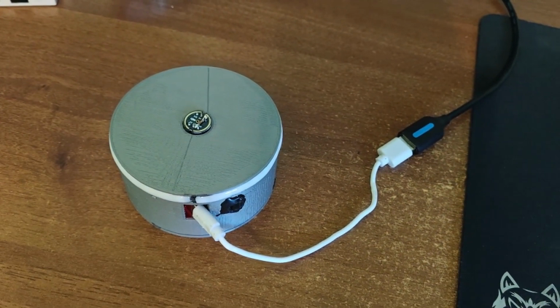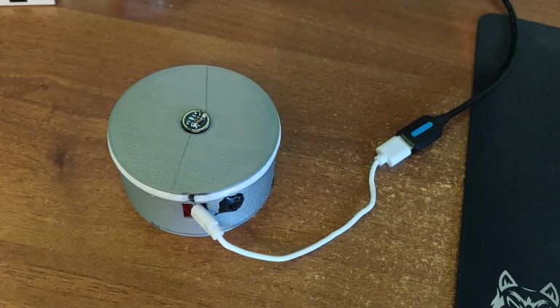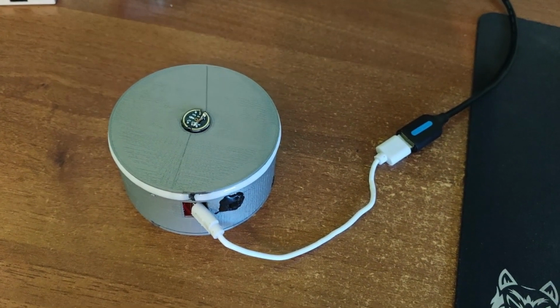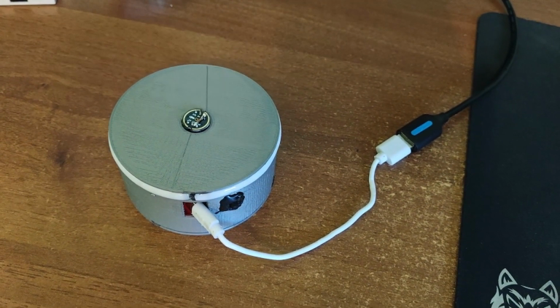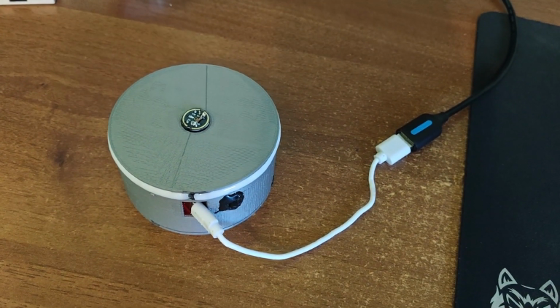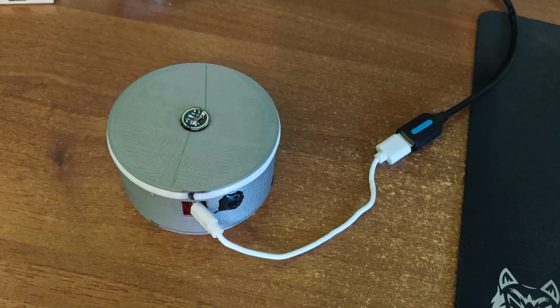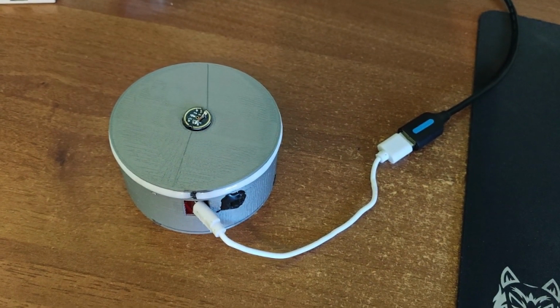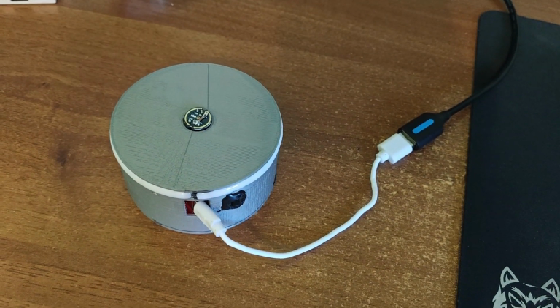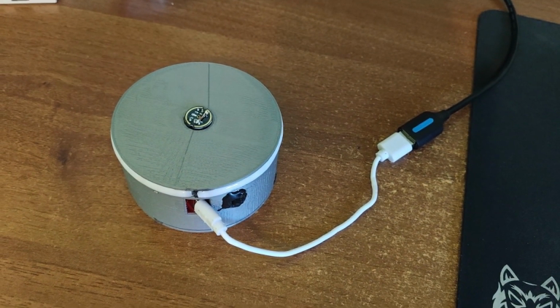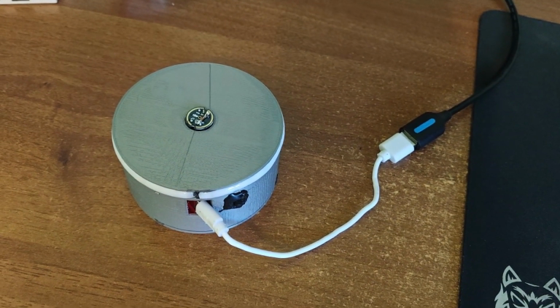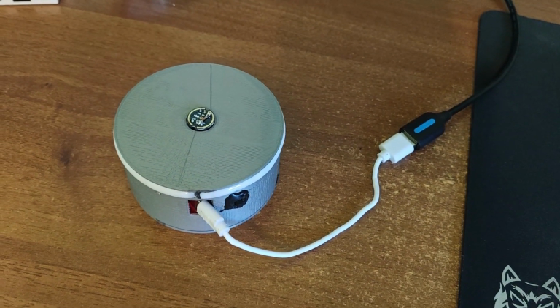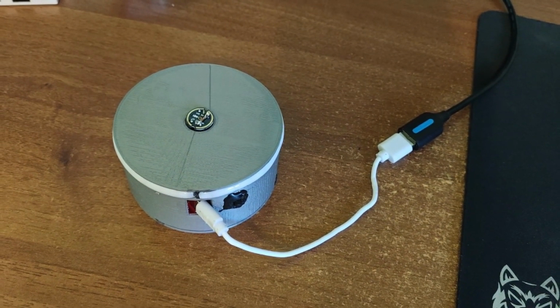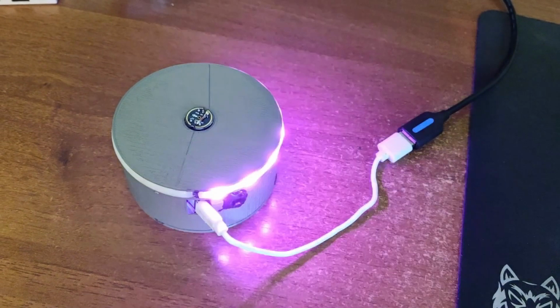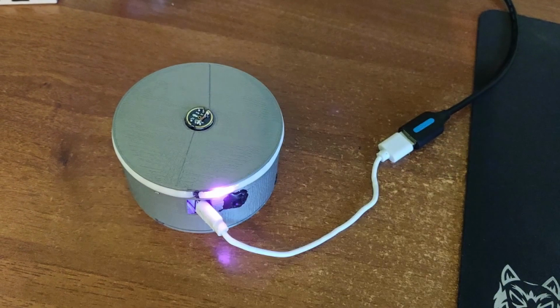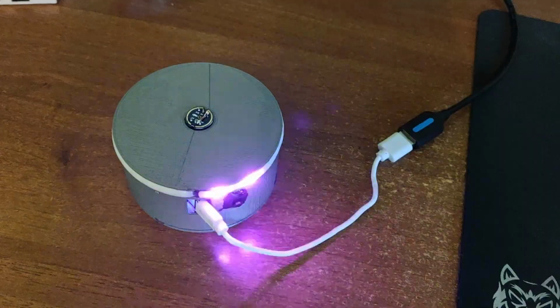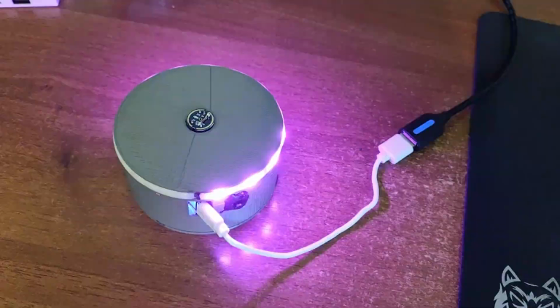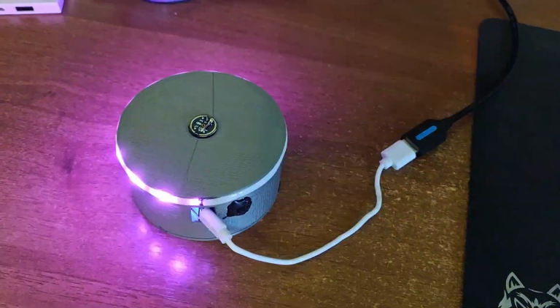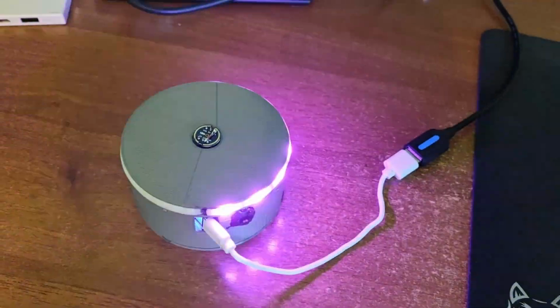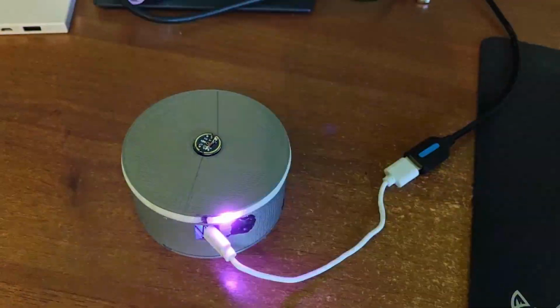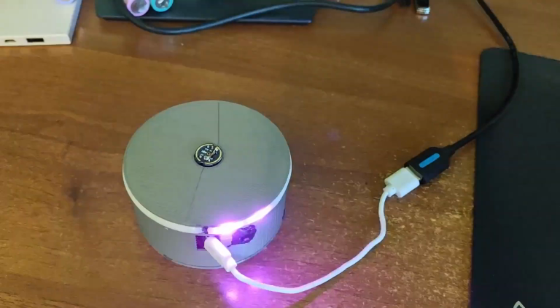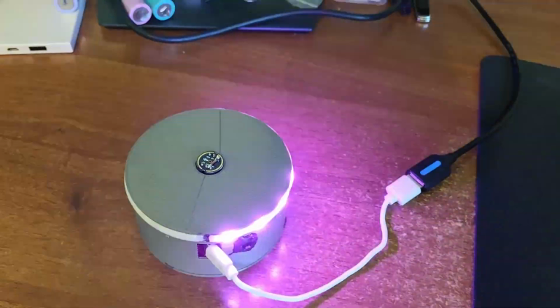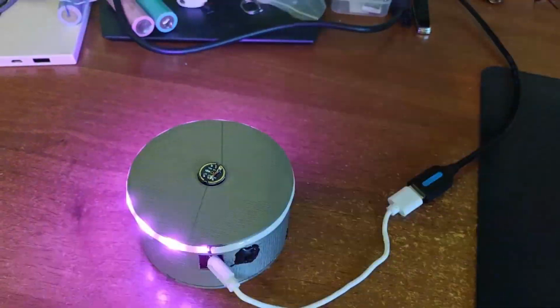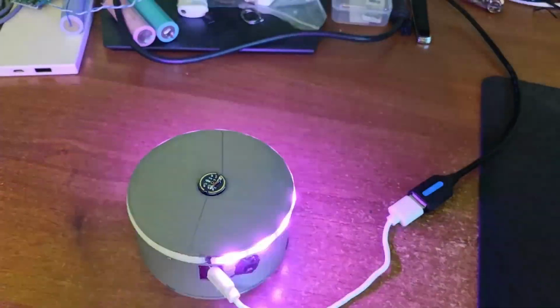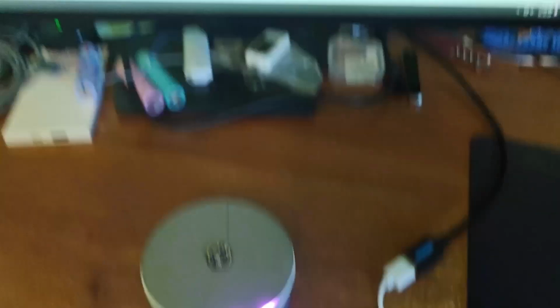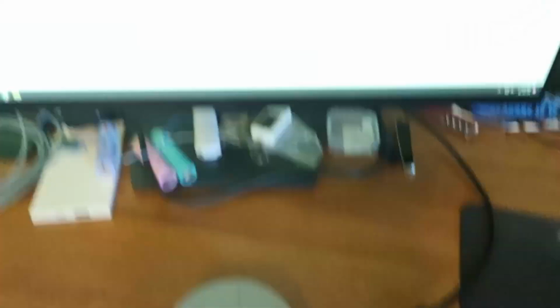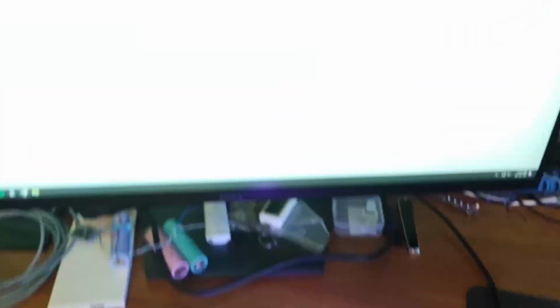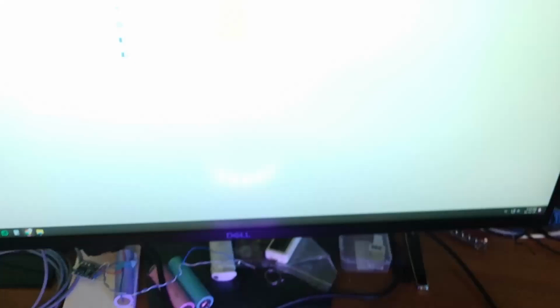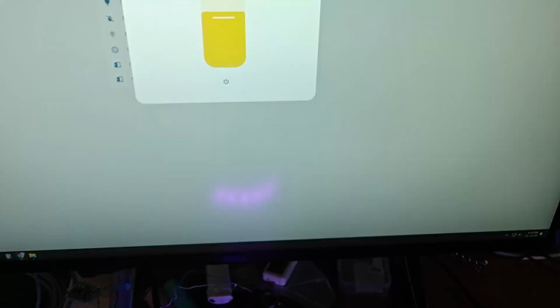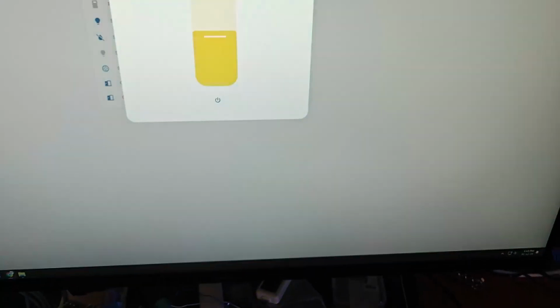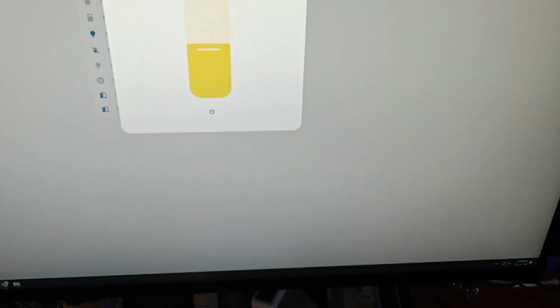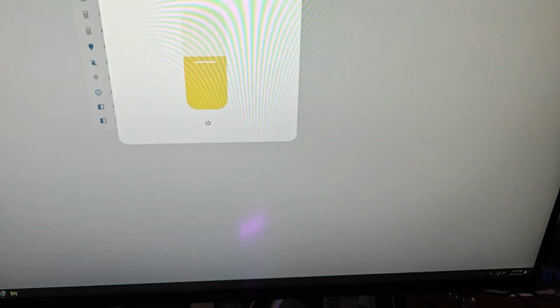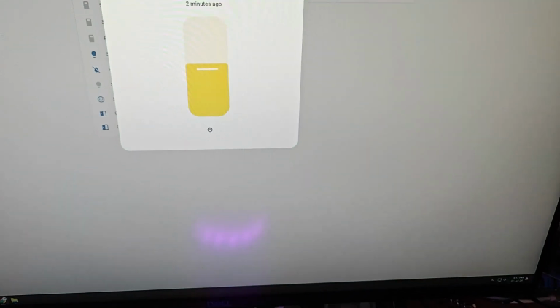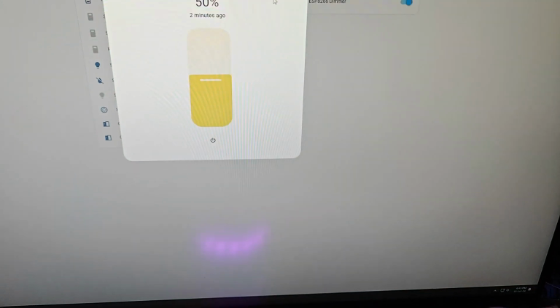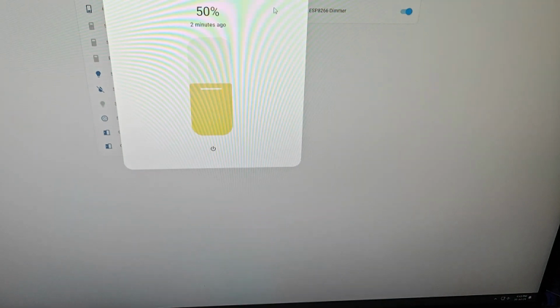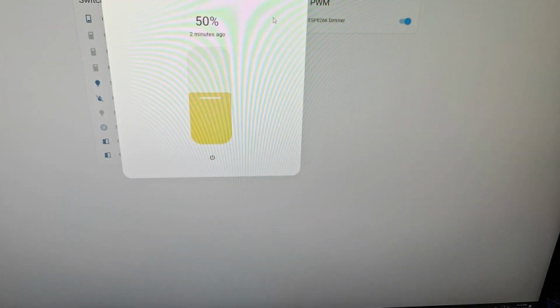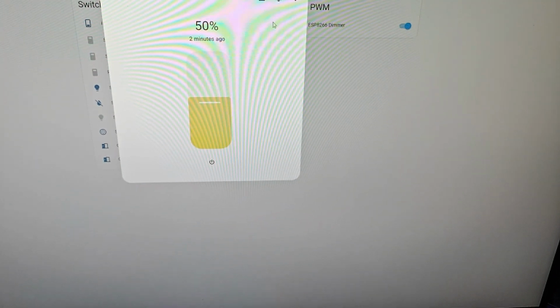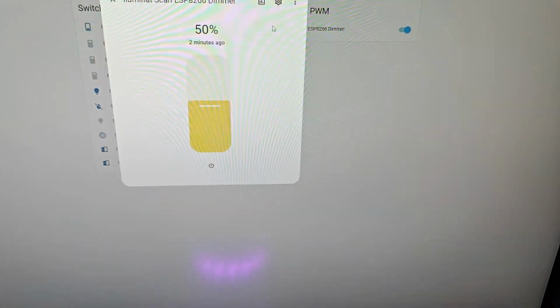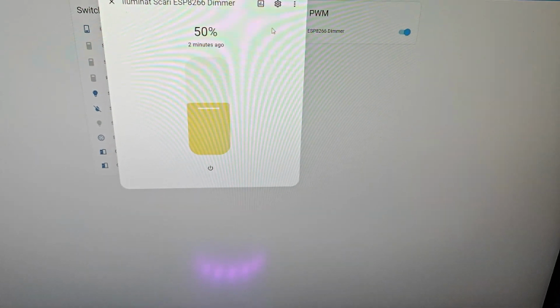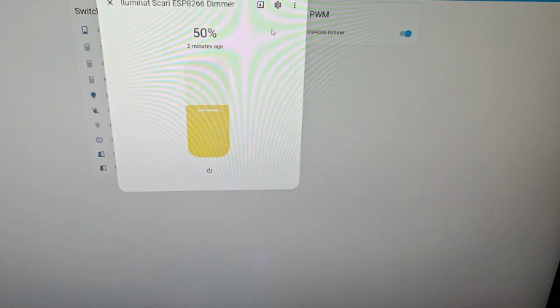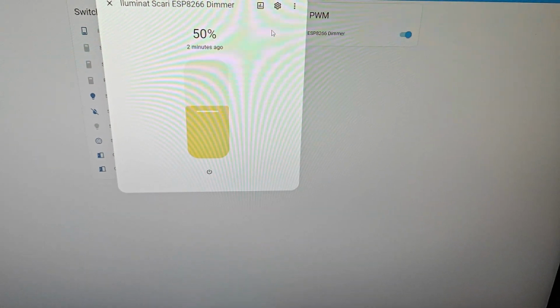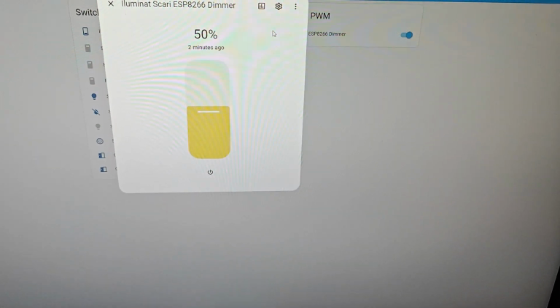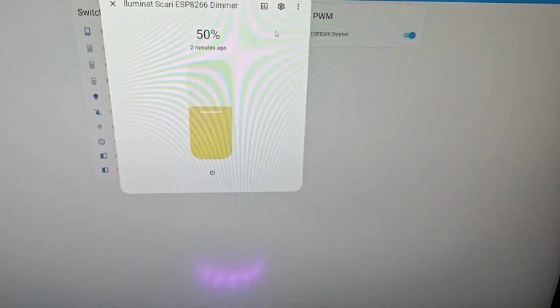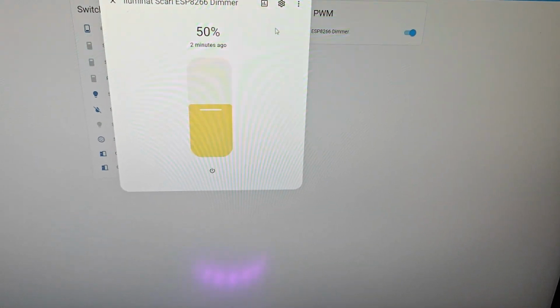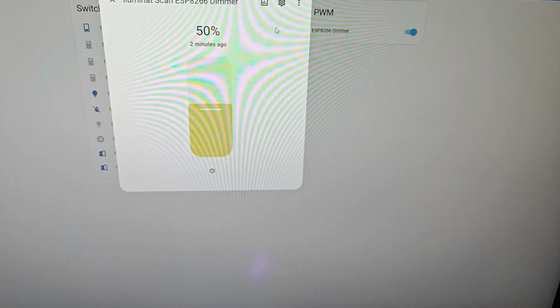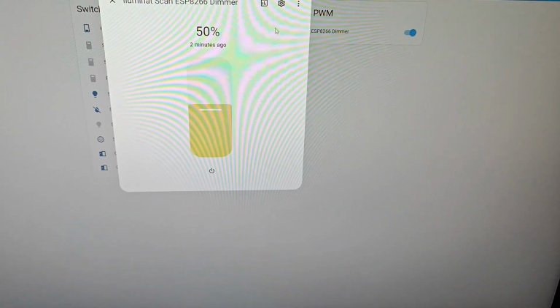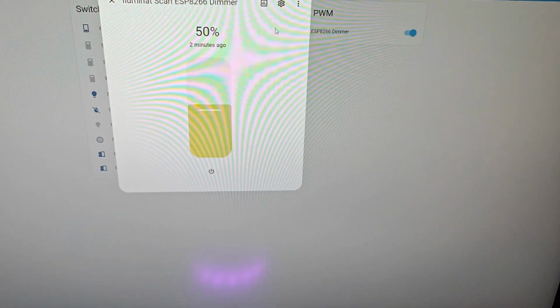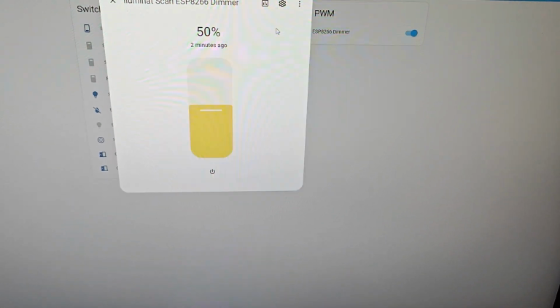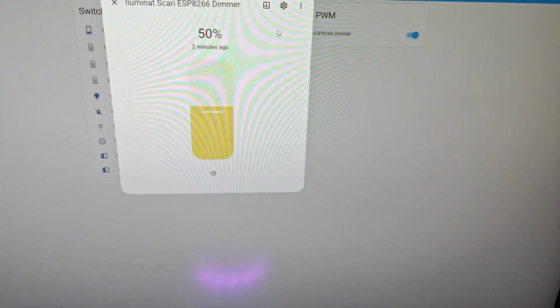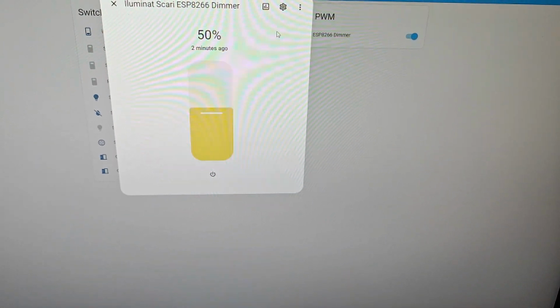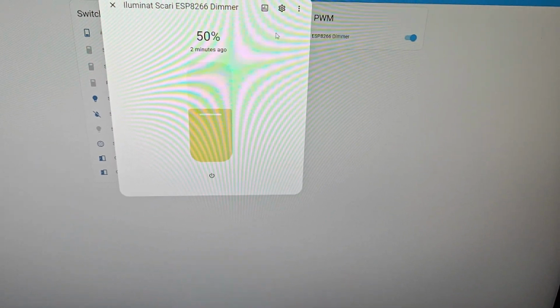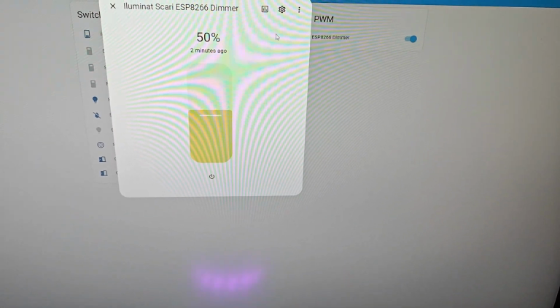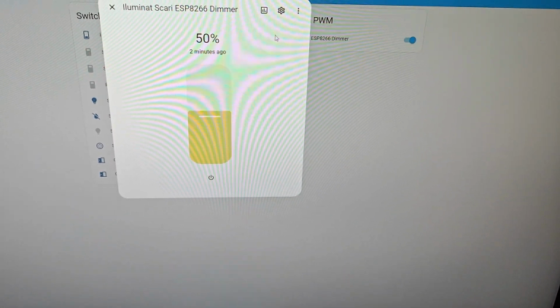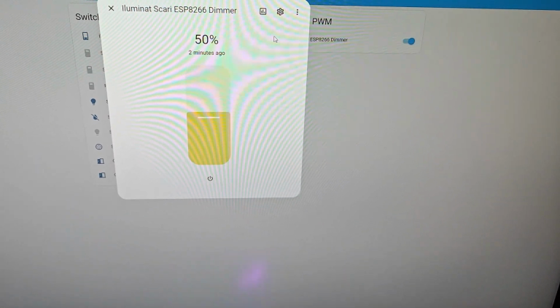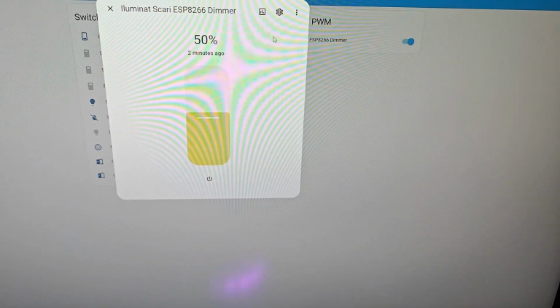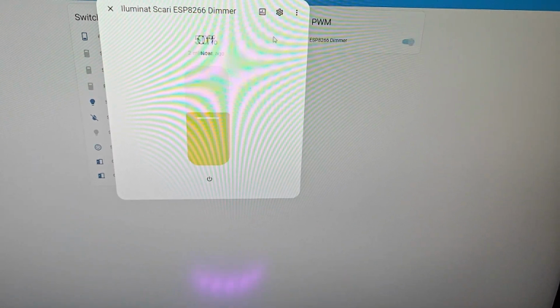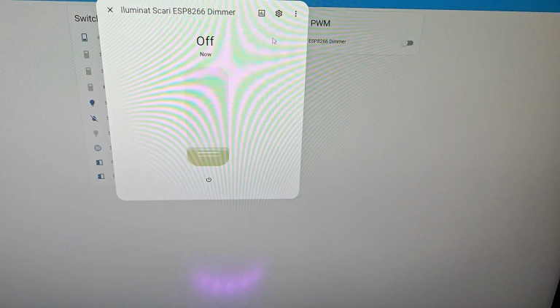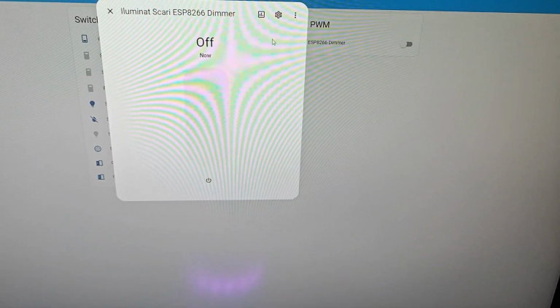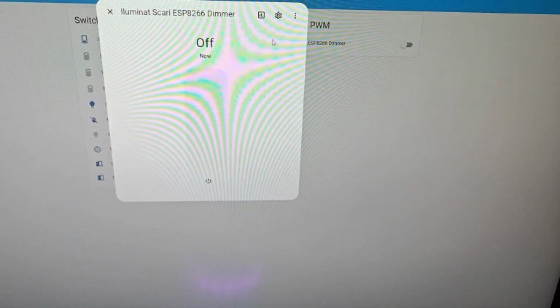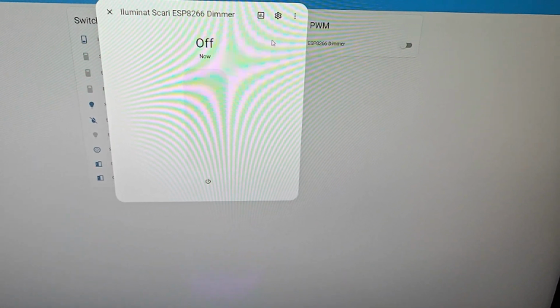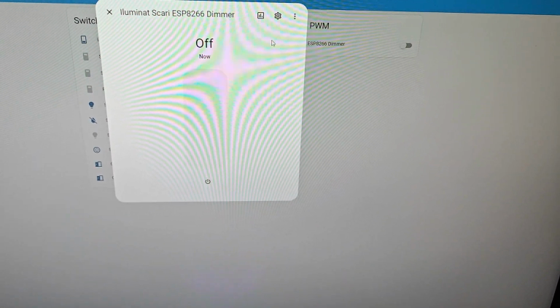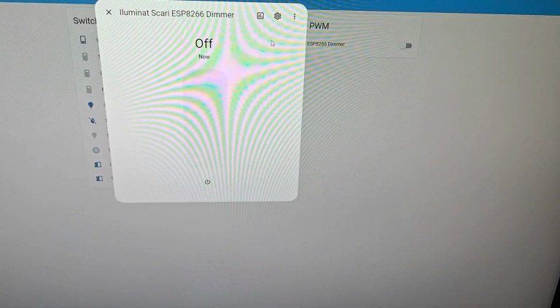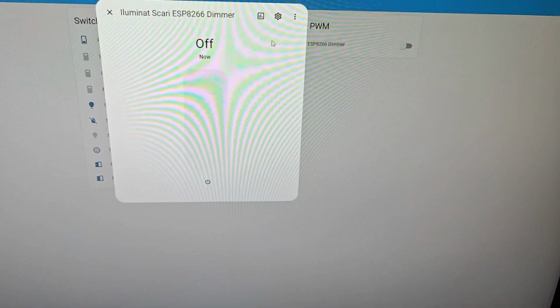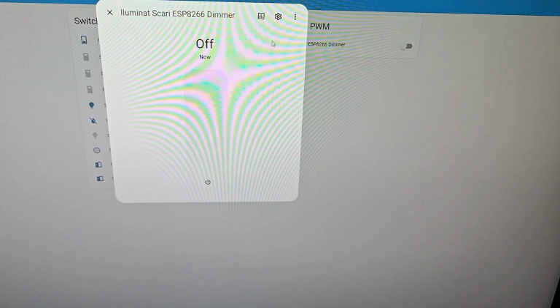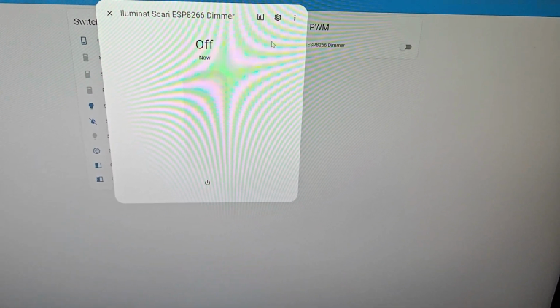Hey Jarvis, turn off the light. Turned off the light.